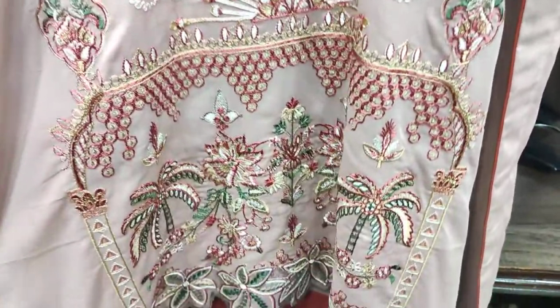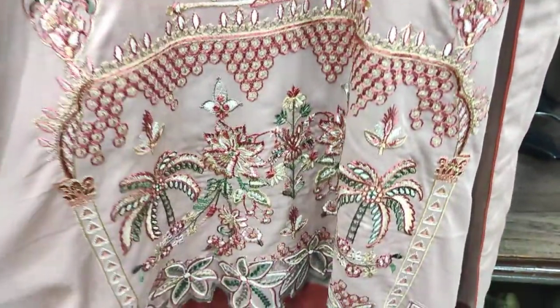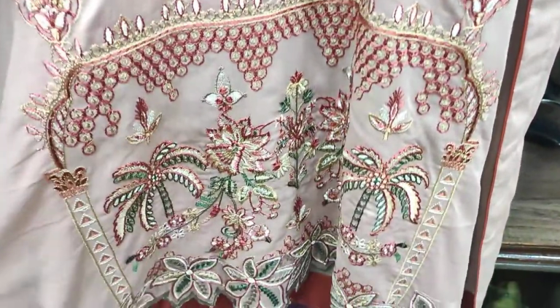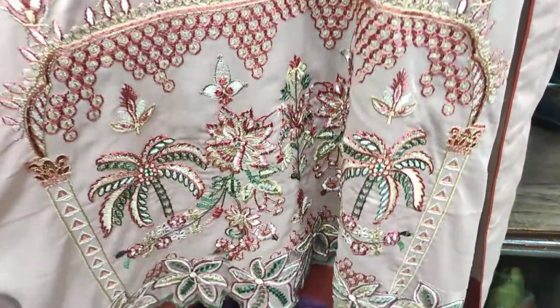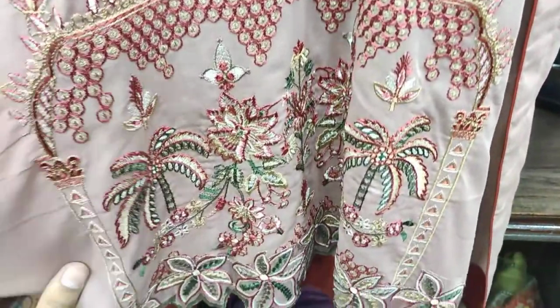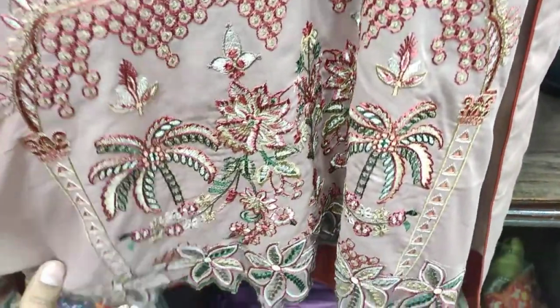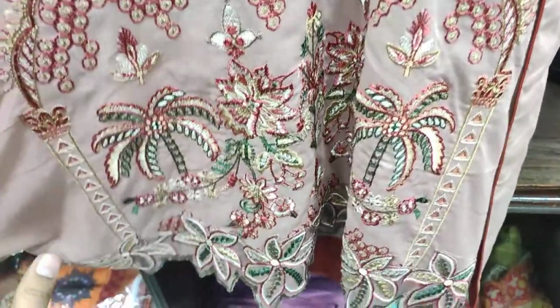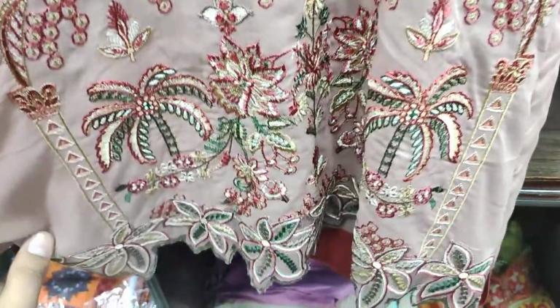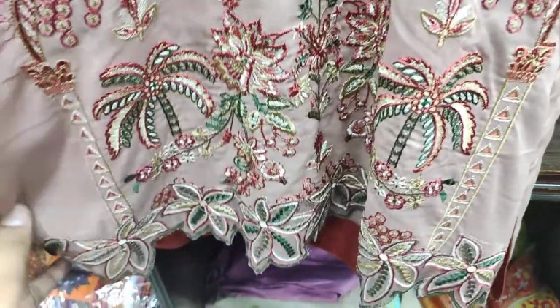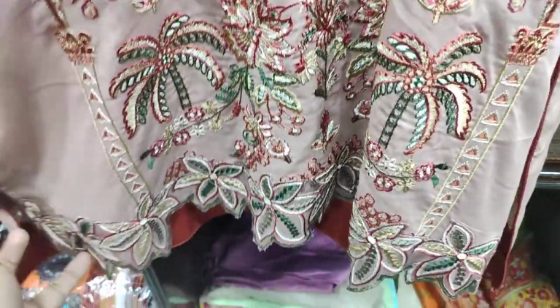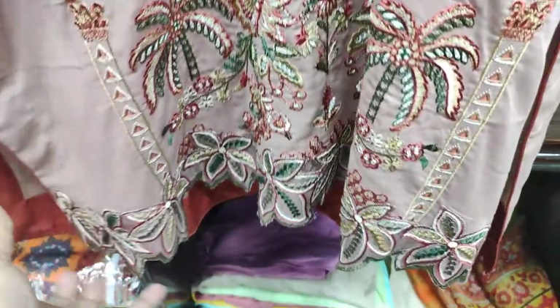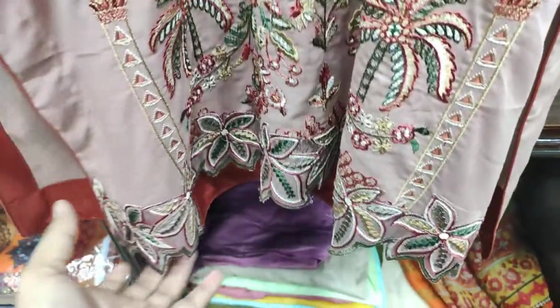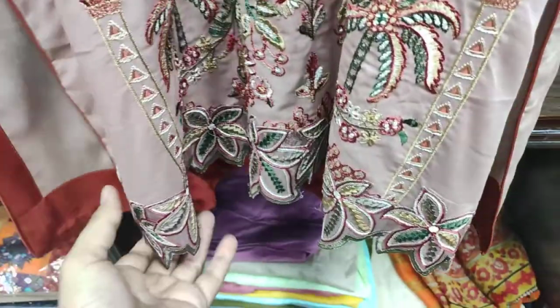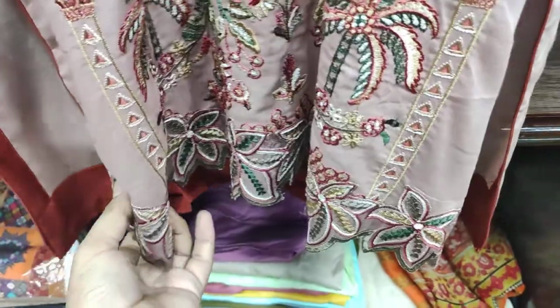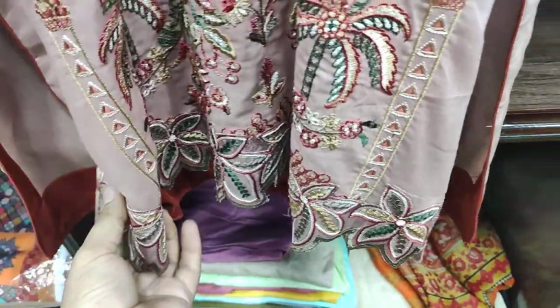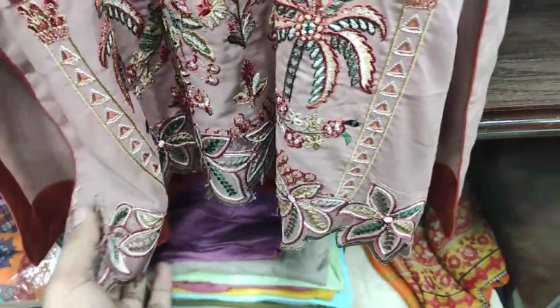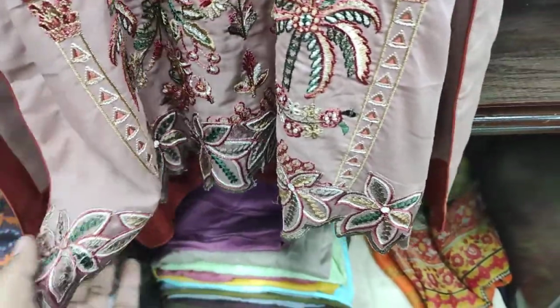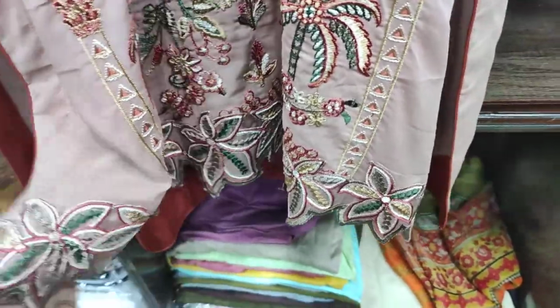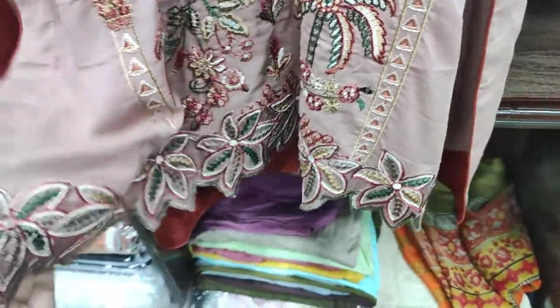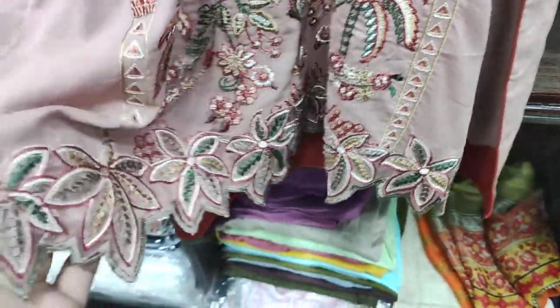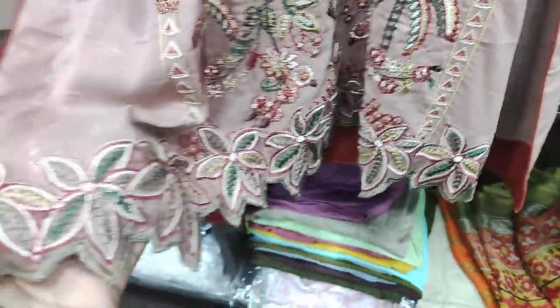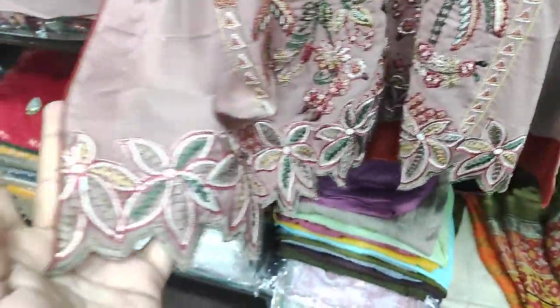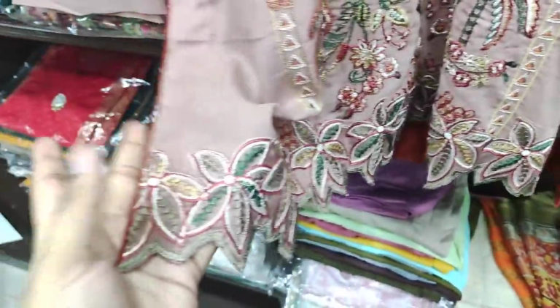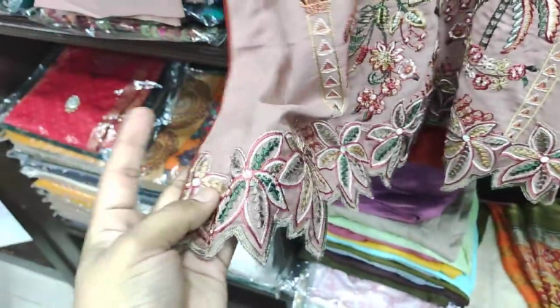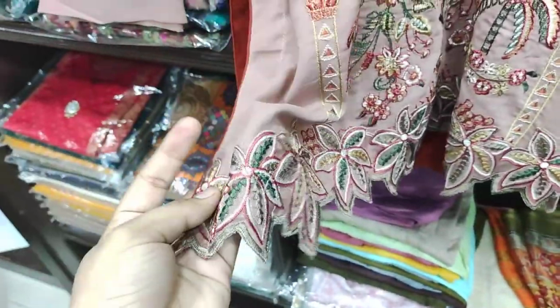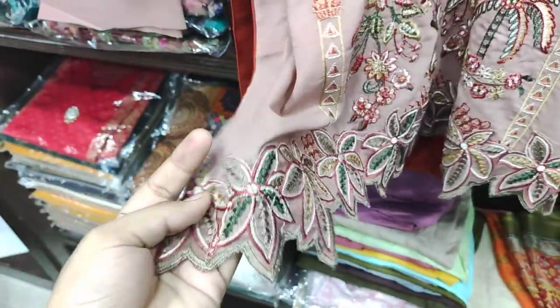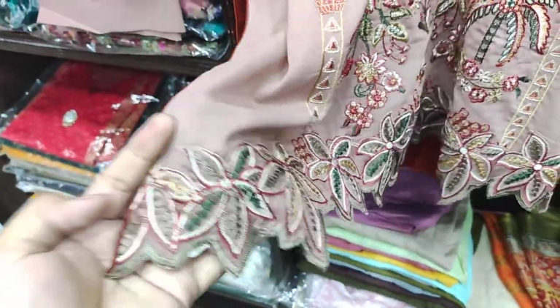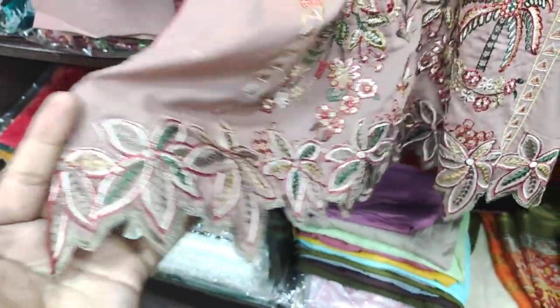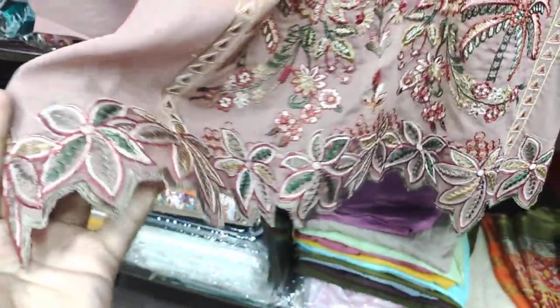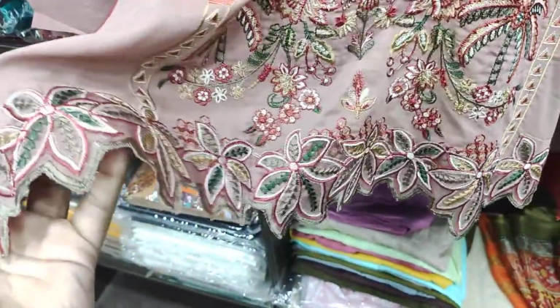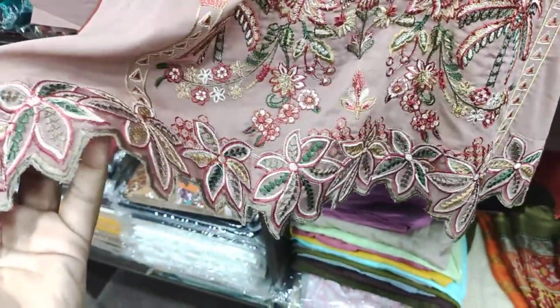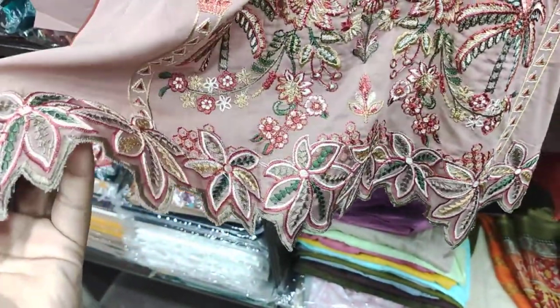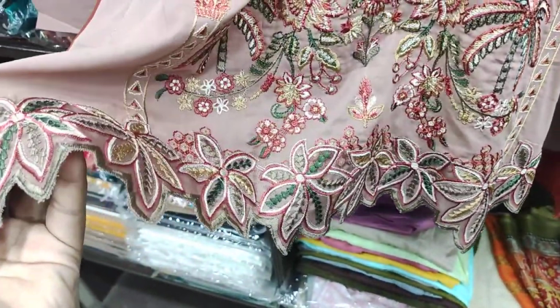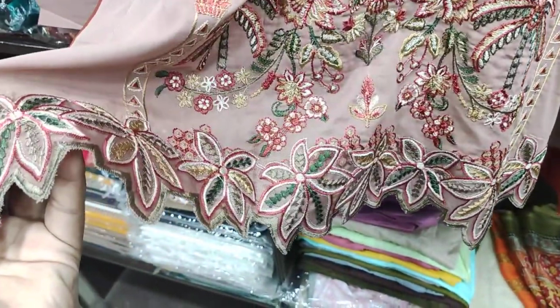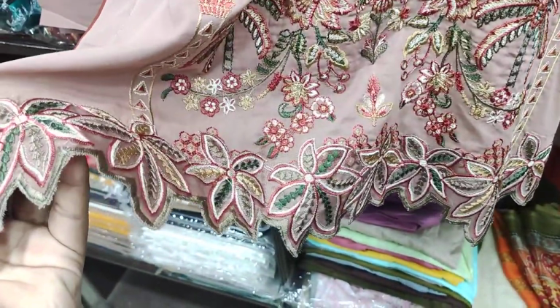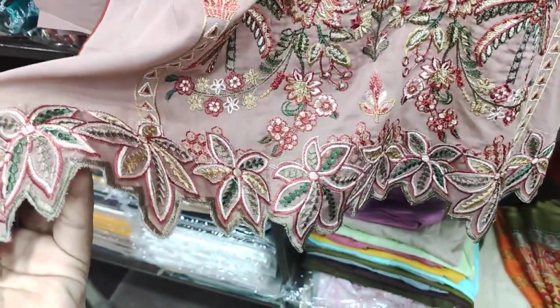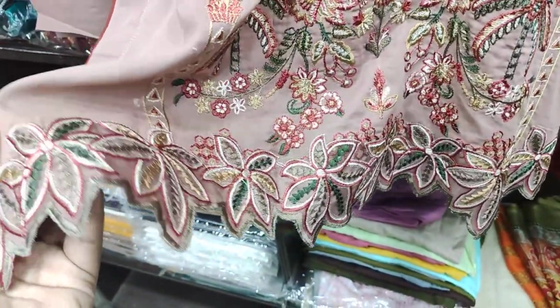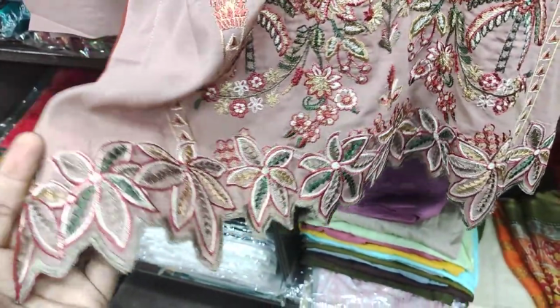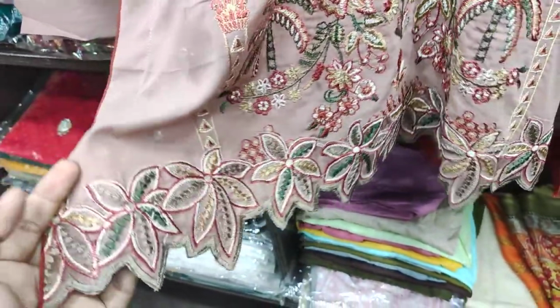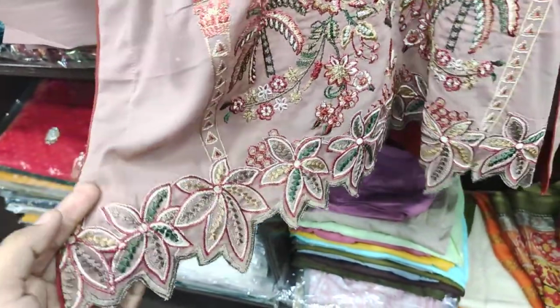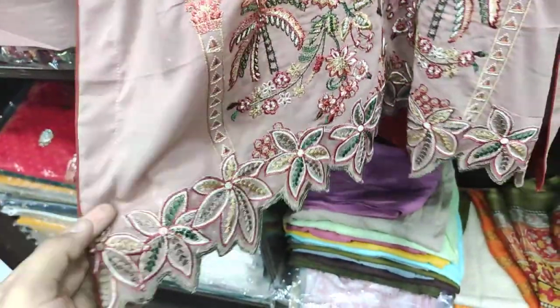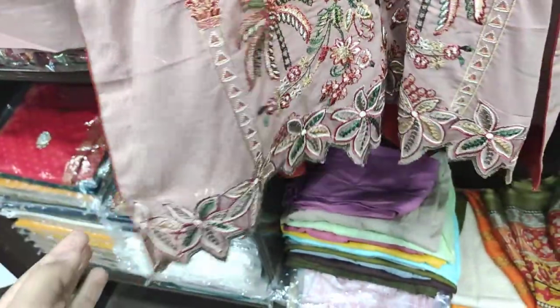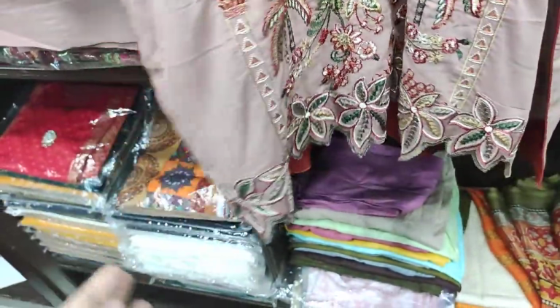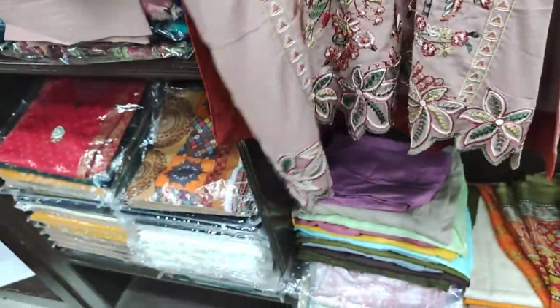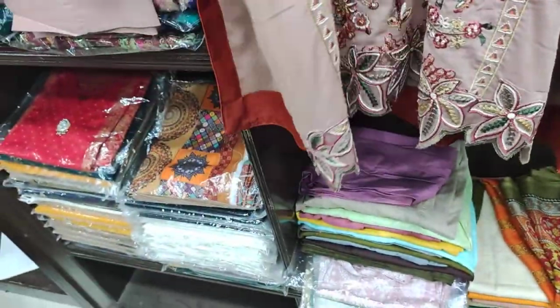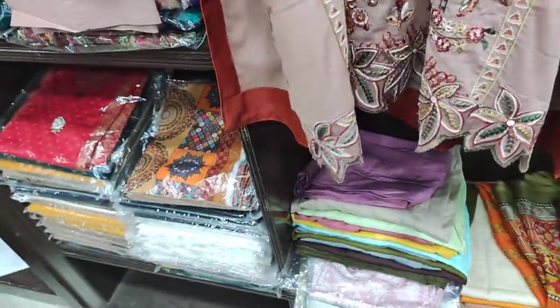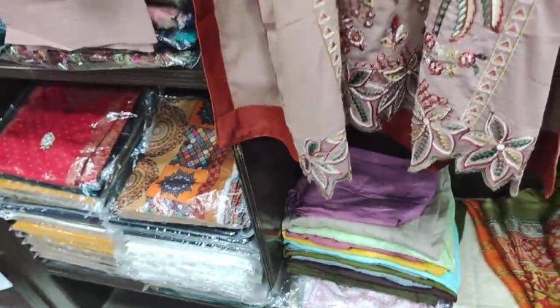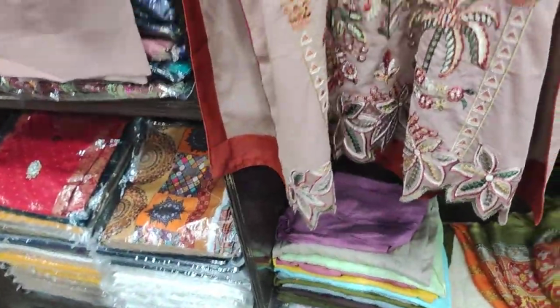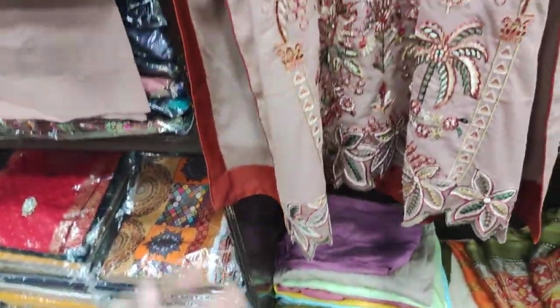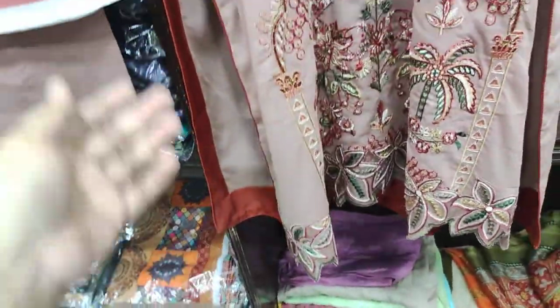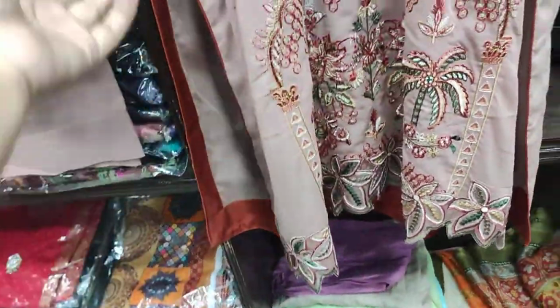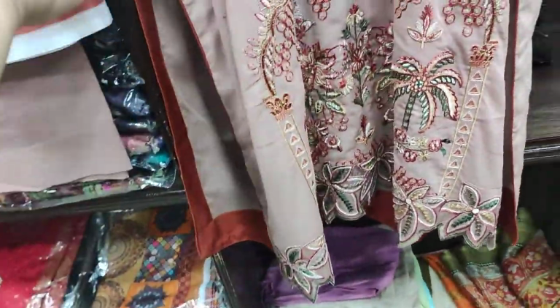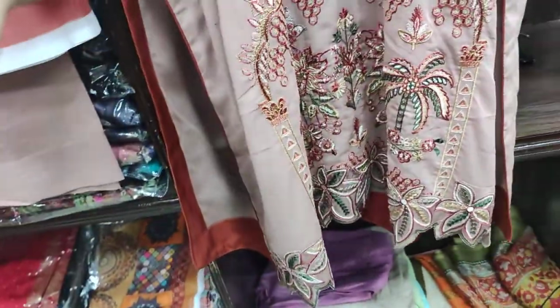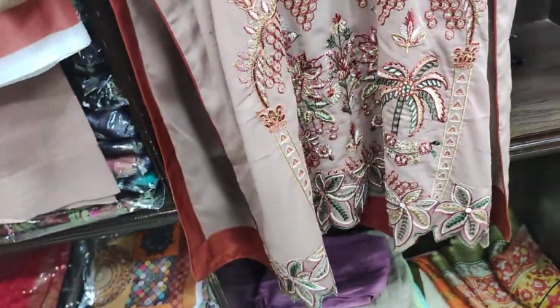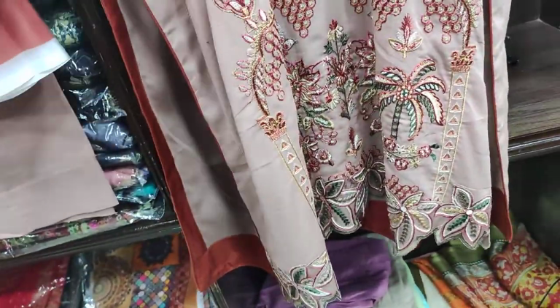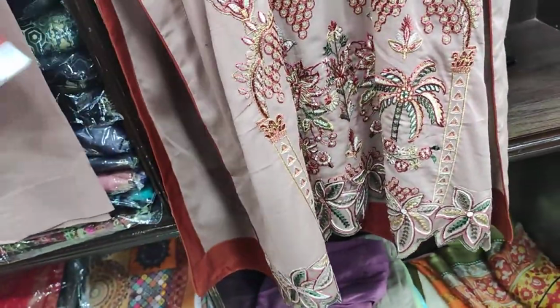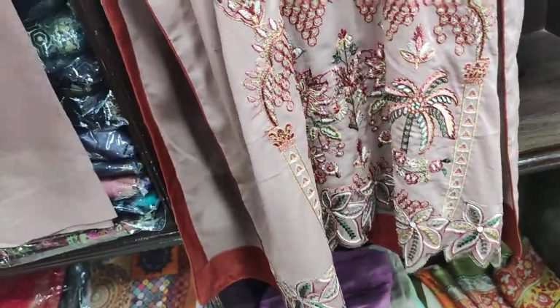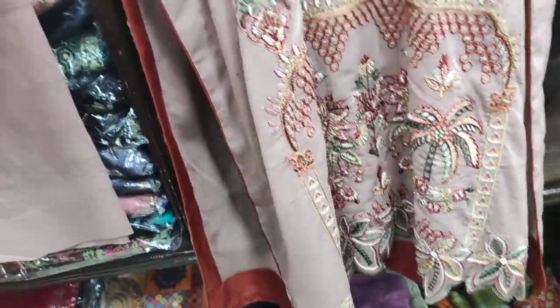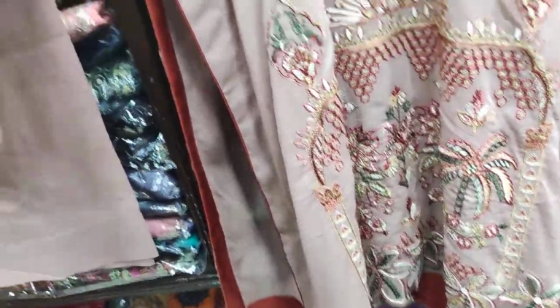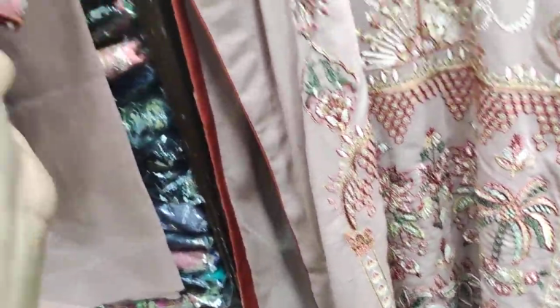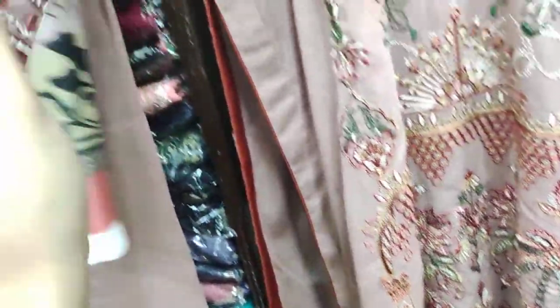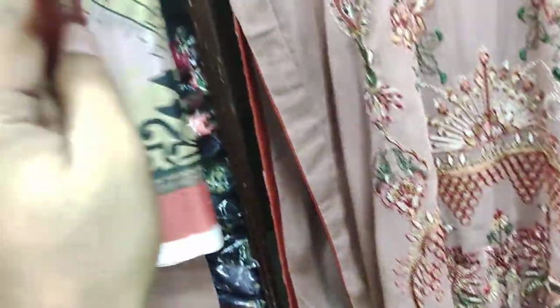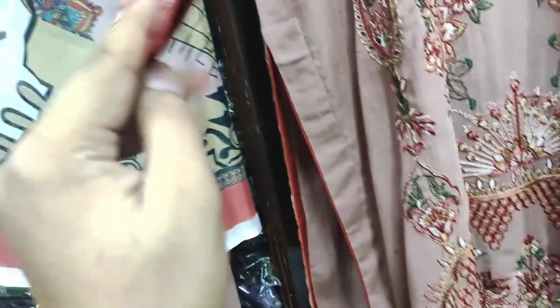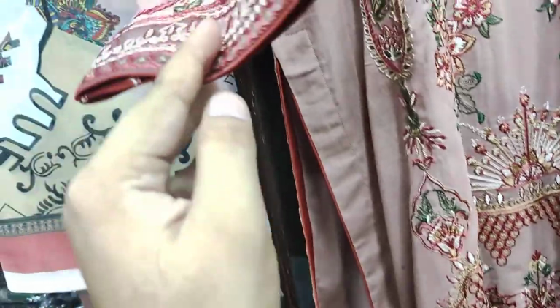This is a cut of diamond. These are the embroidered sleeves.